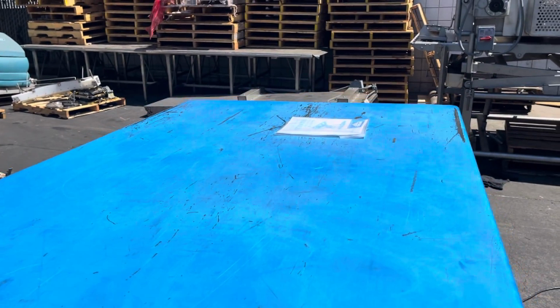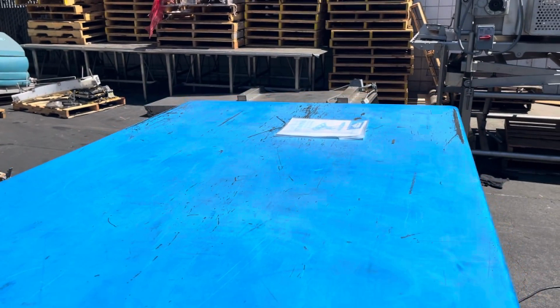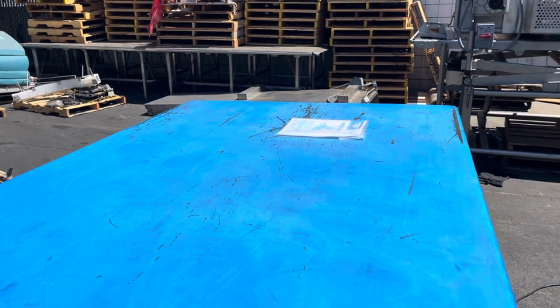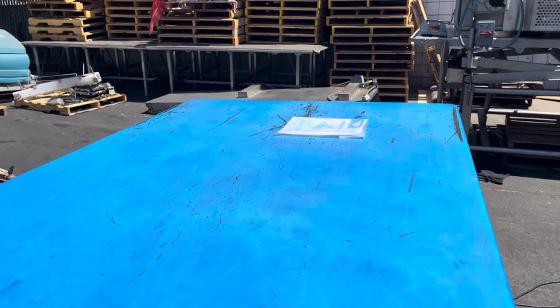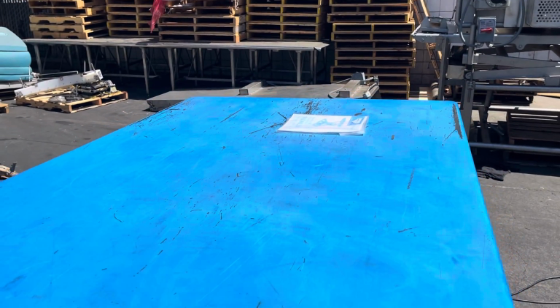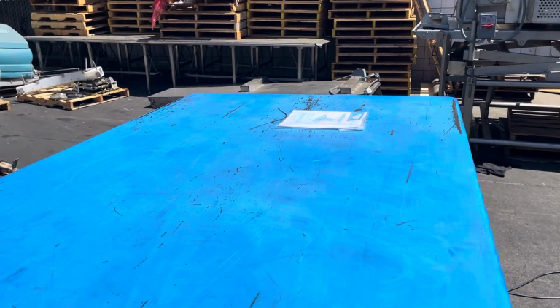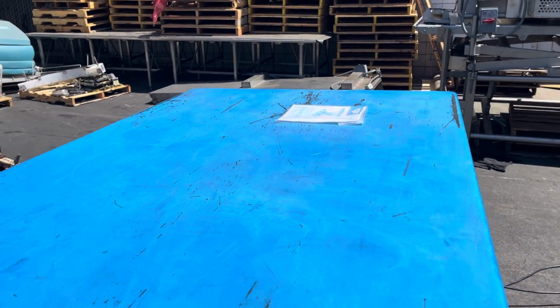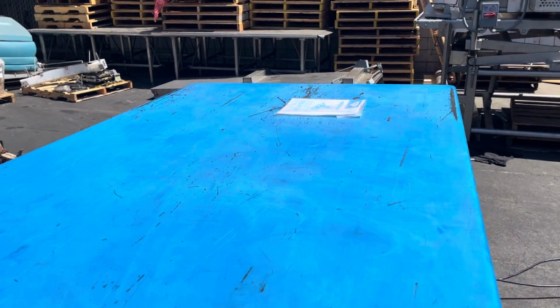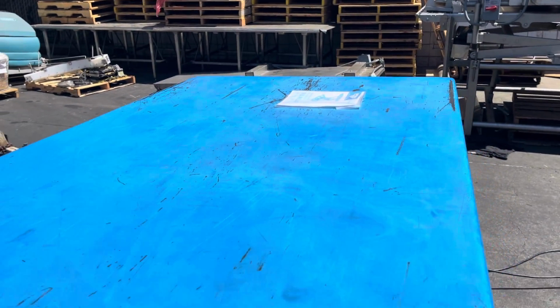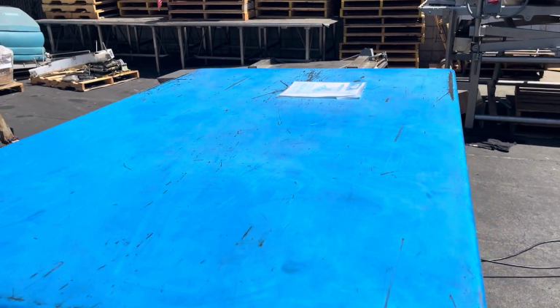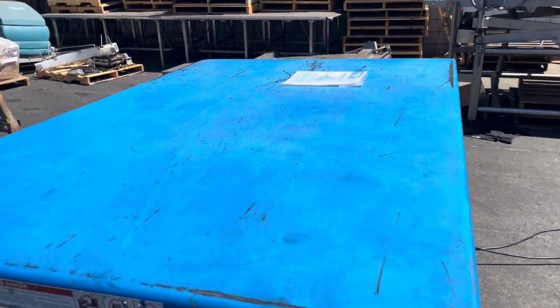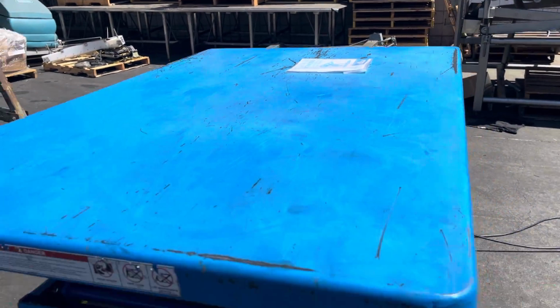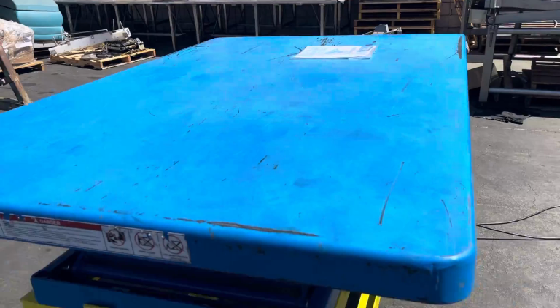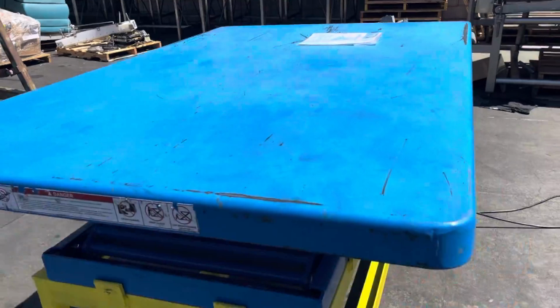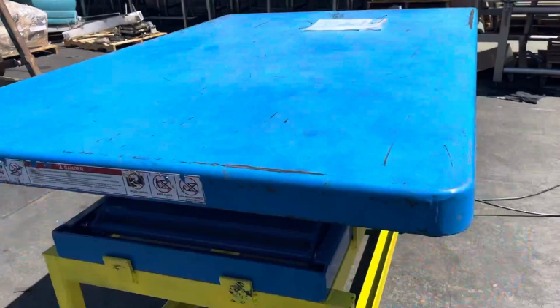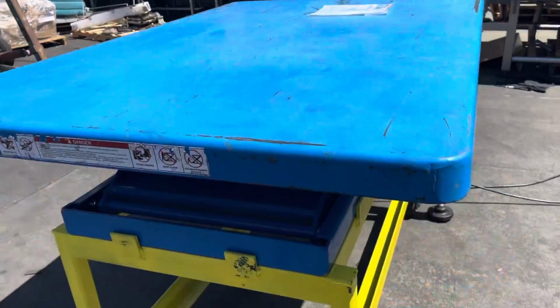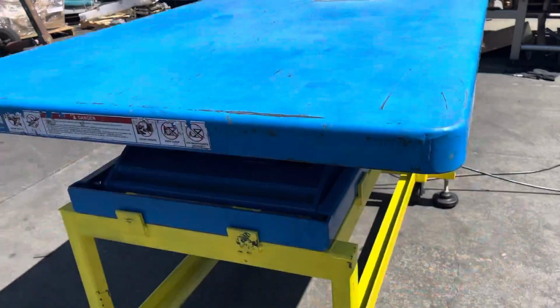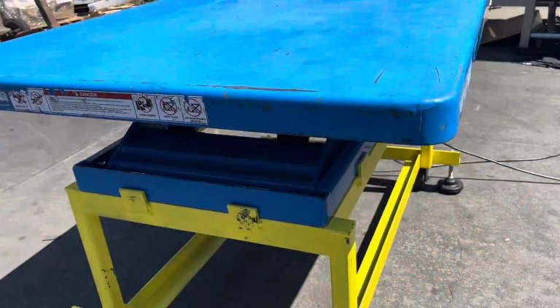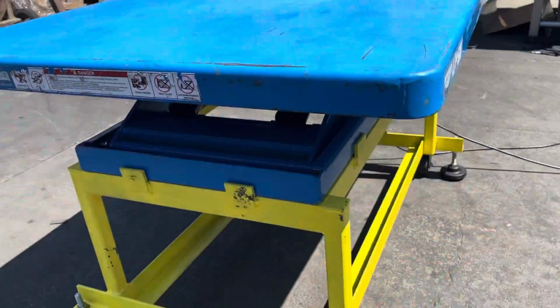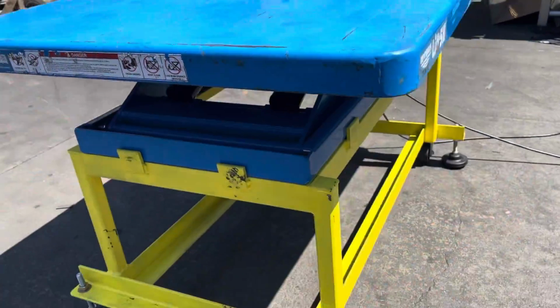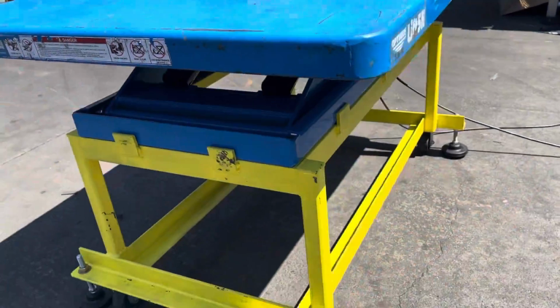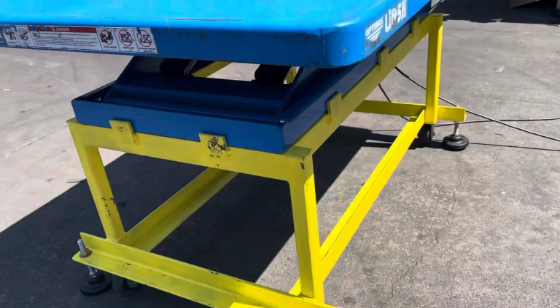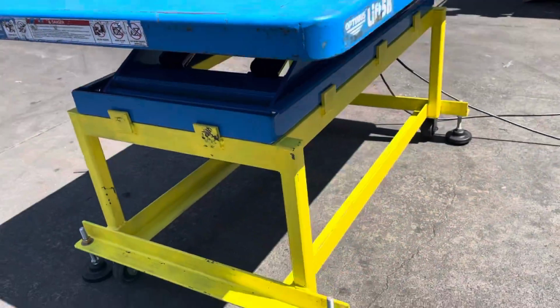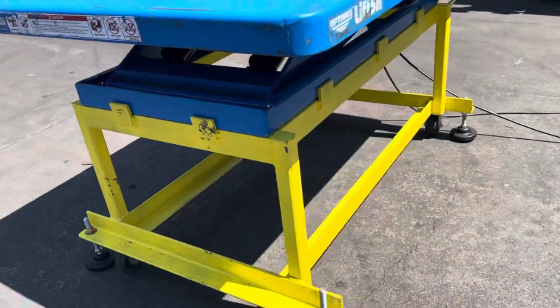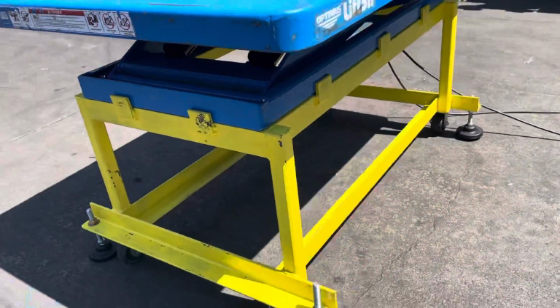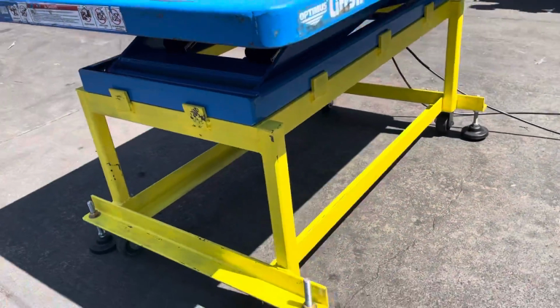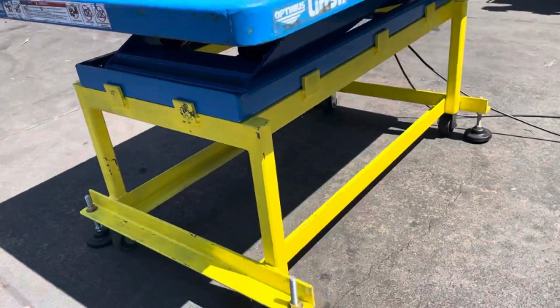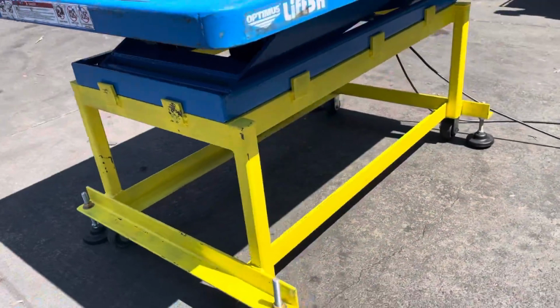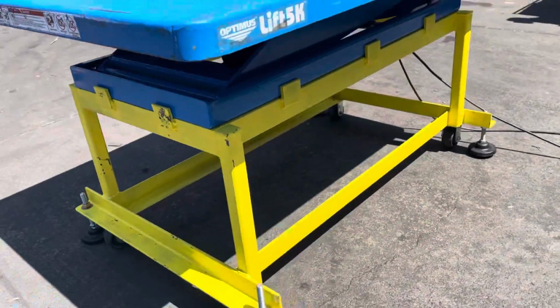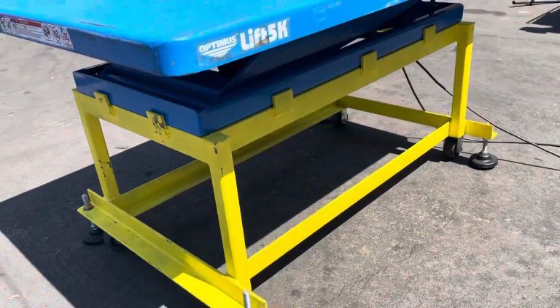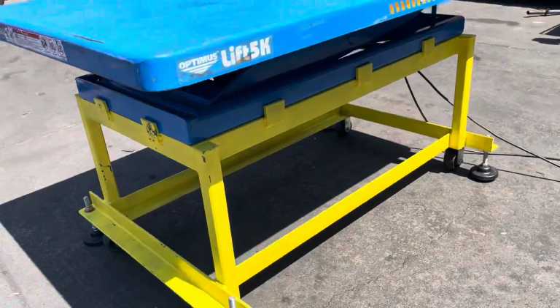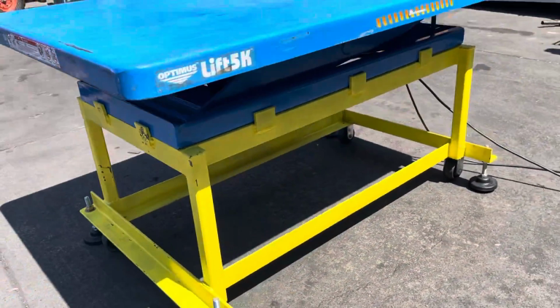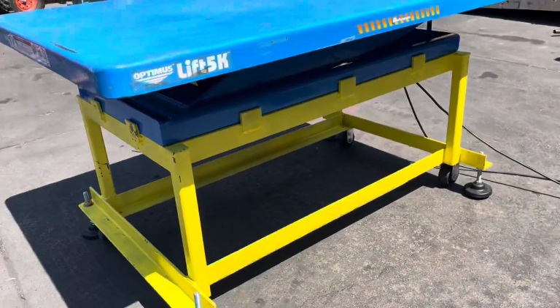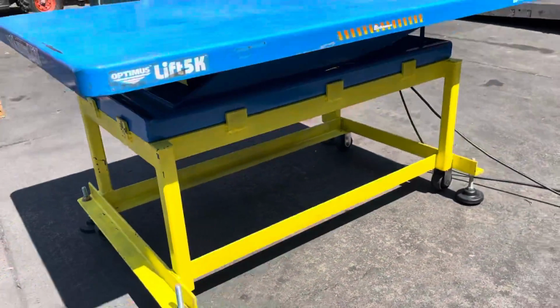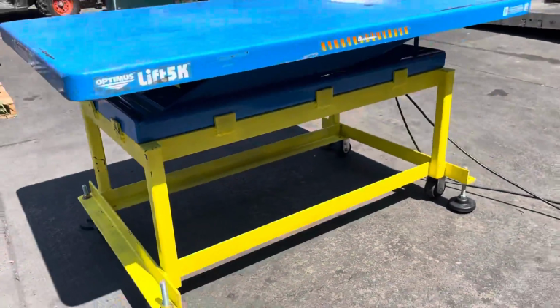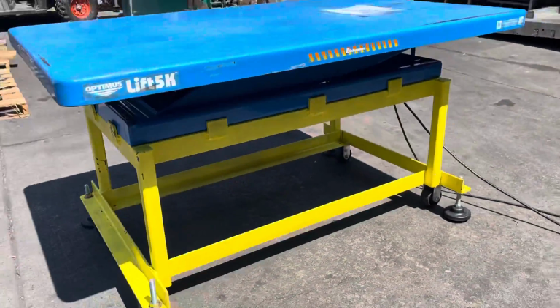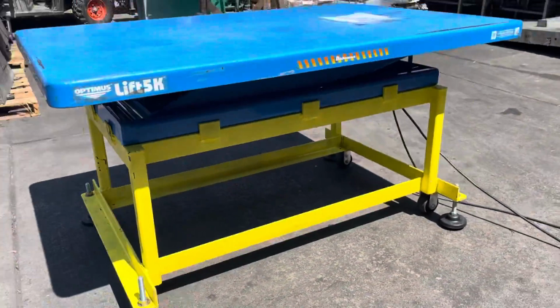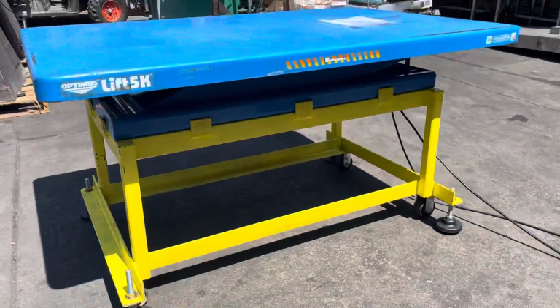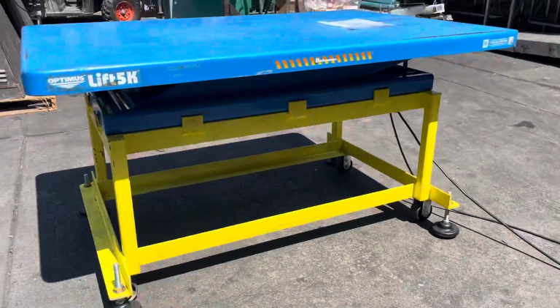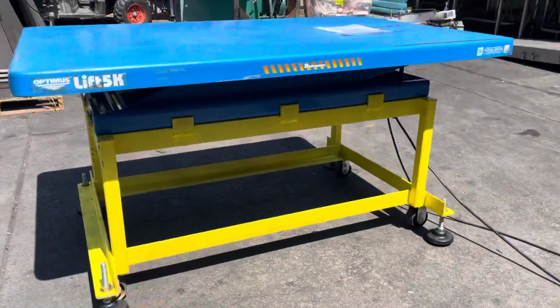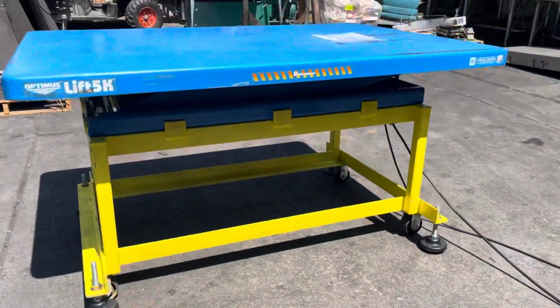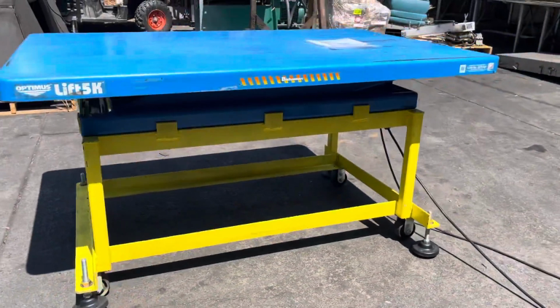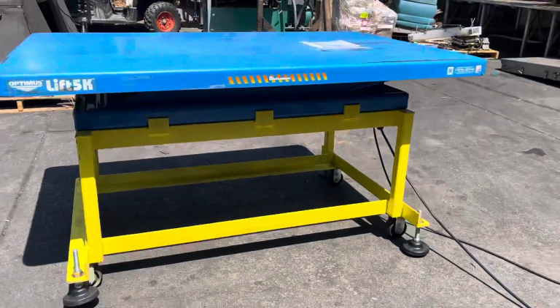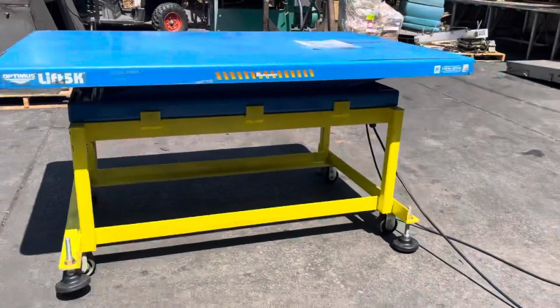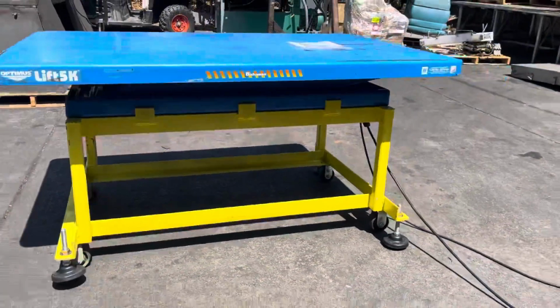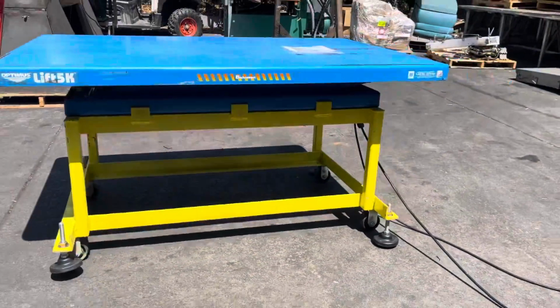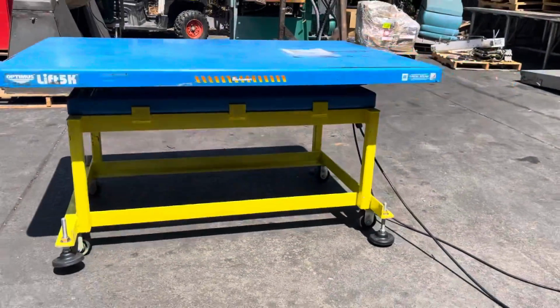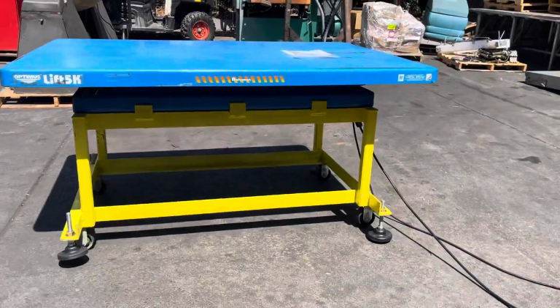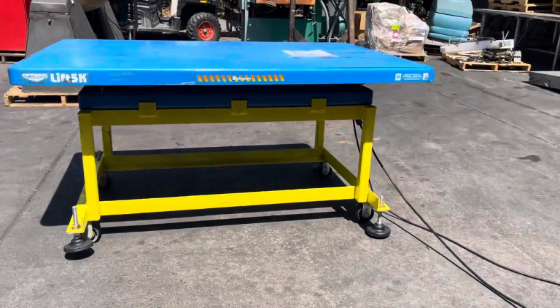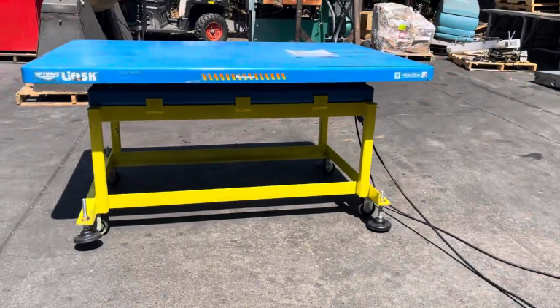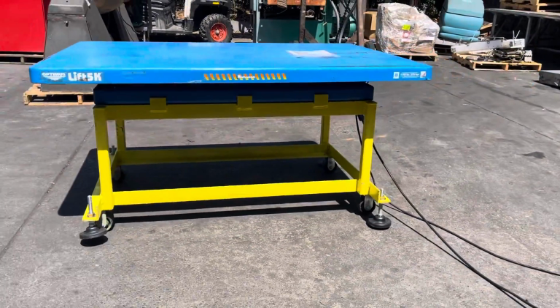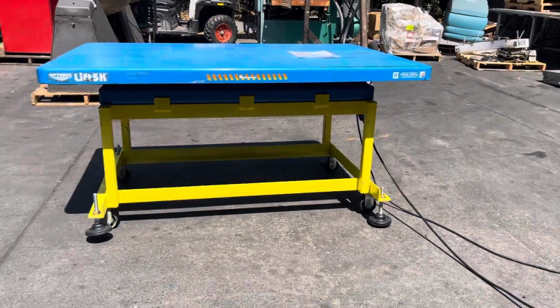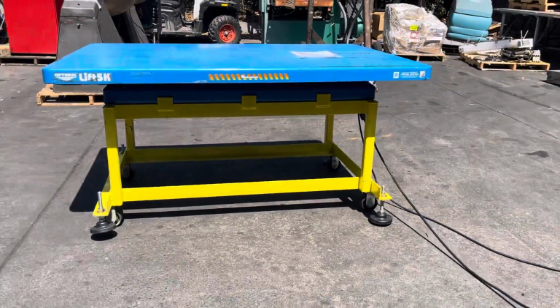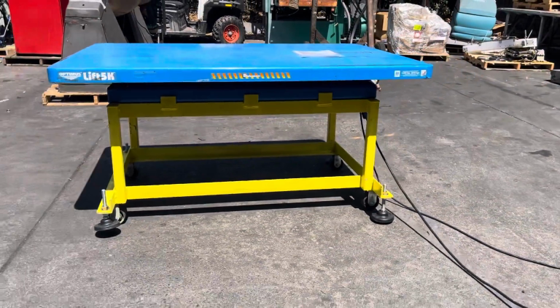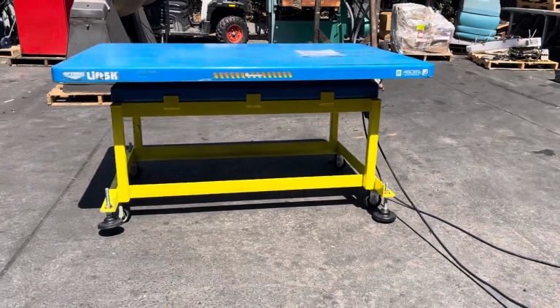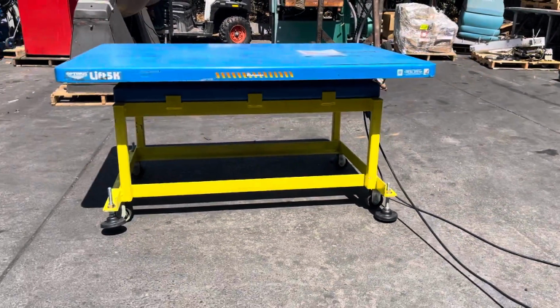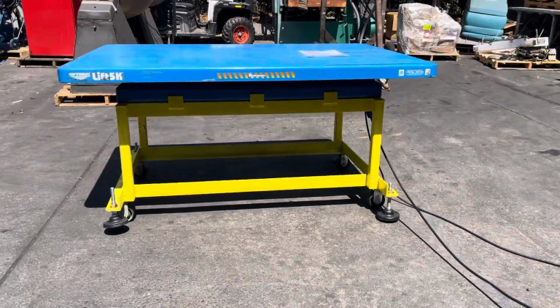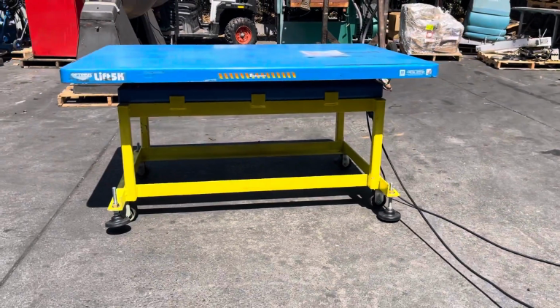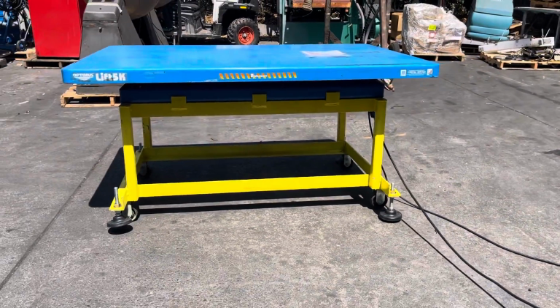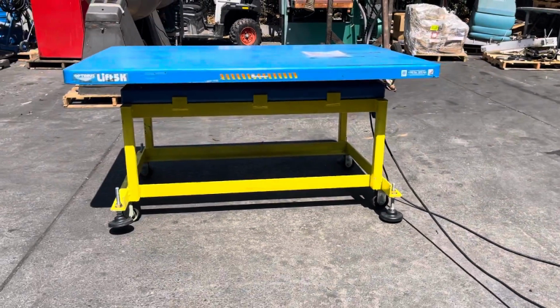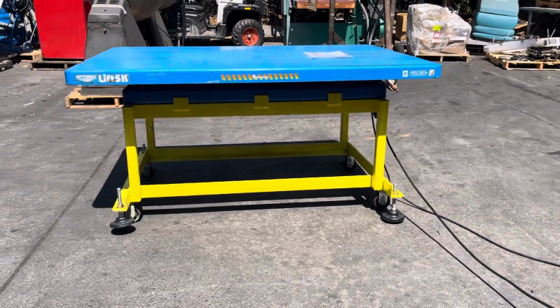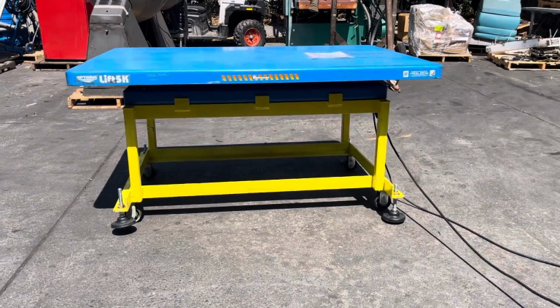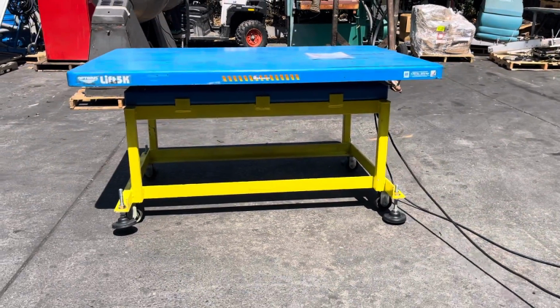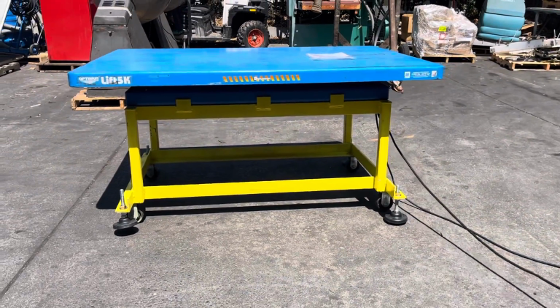Okay, that is the Bisherman Optimus 5k hydraulic table lift.